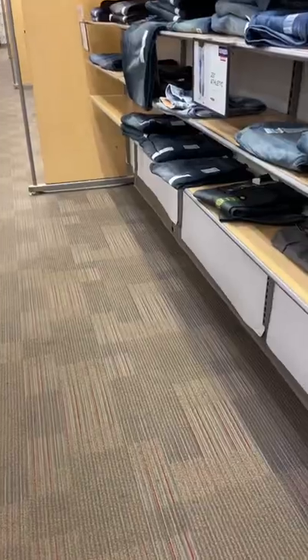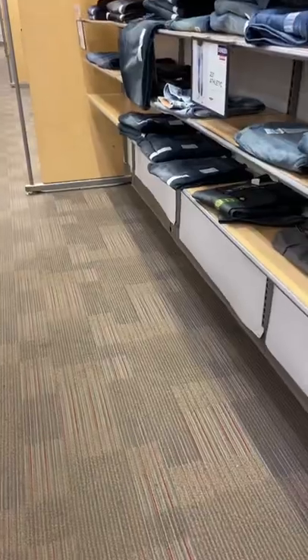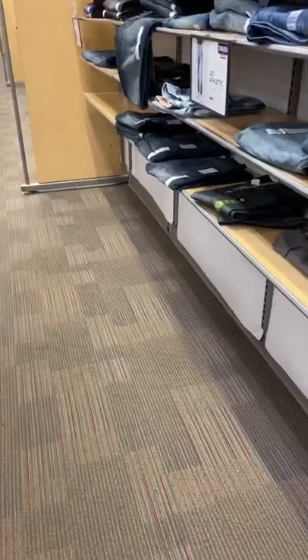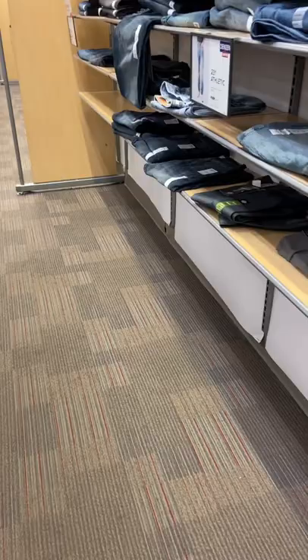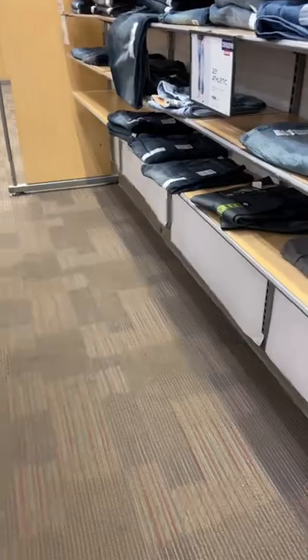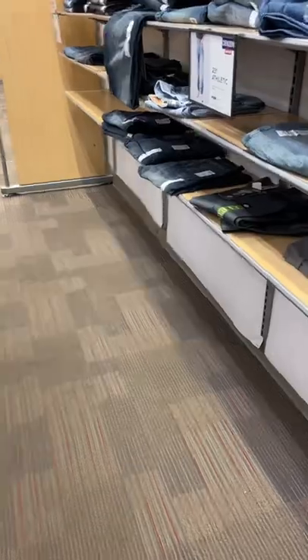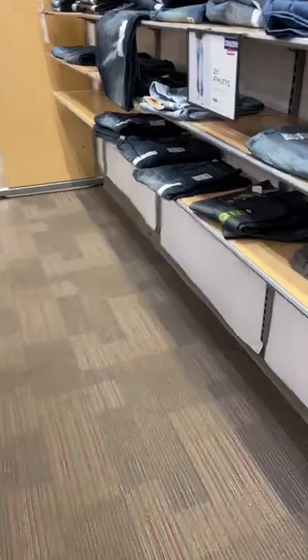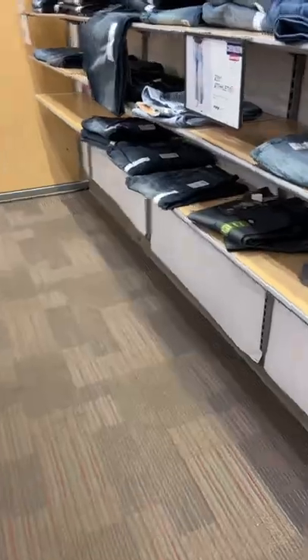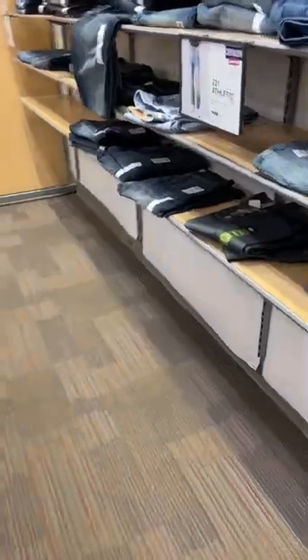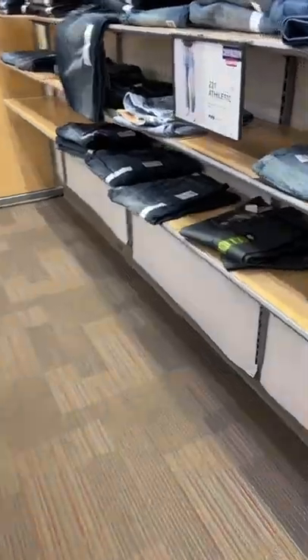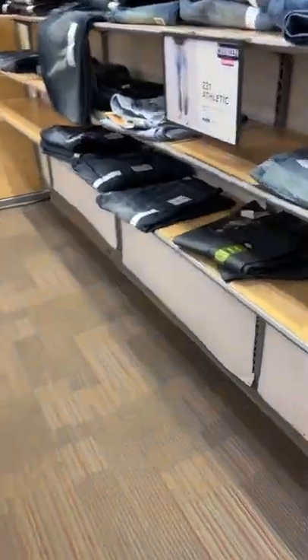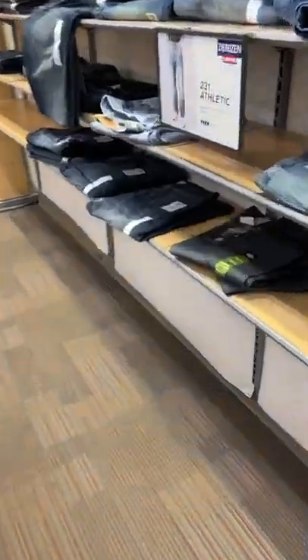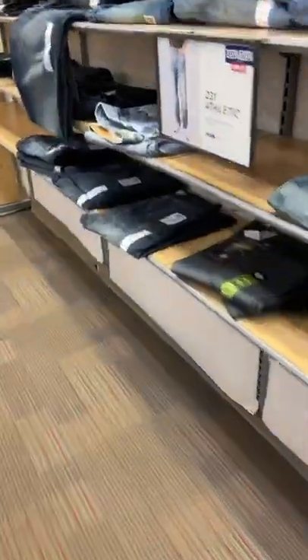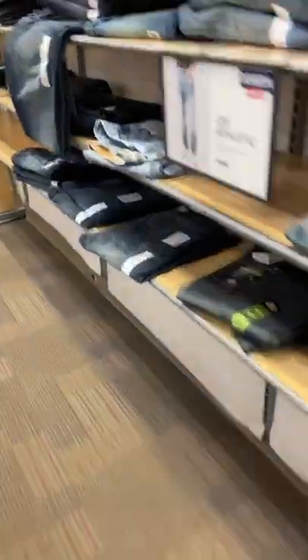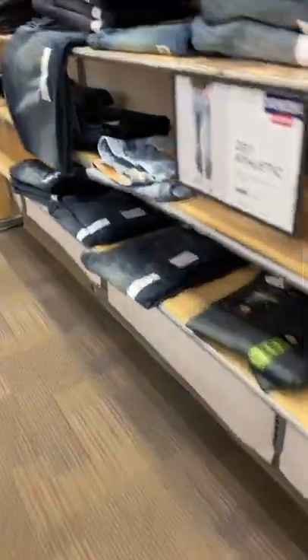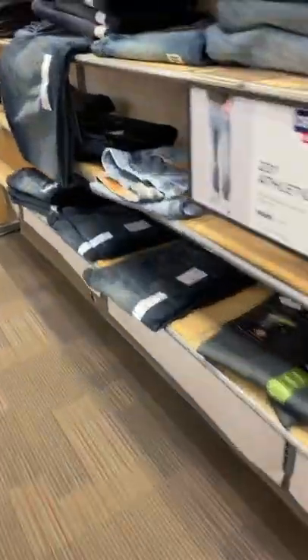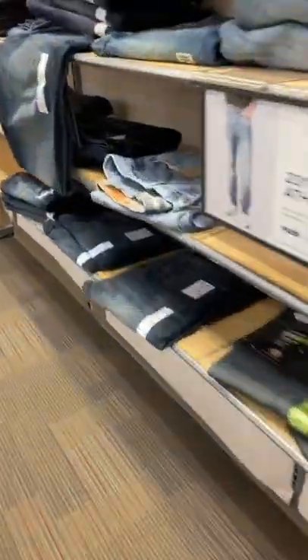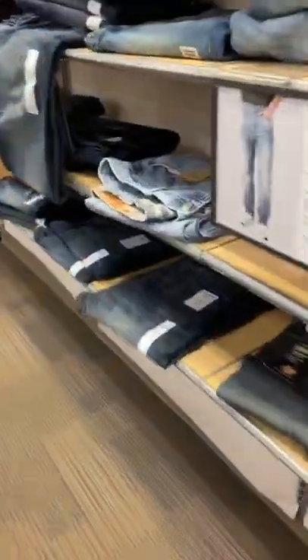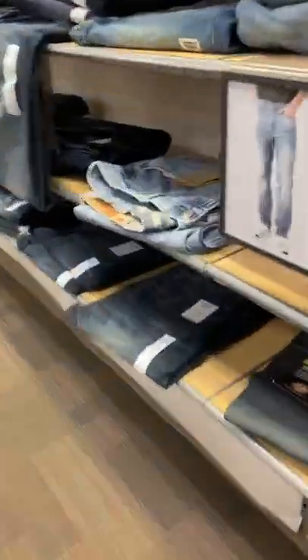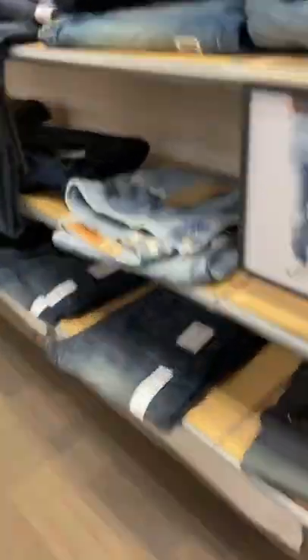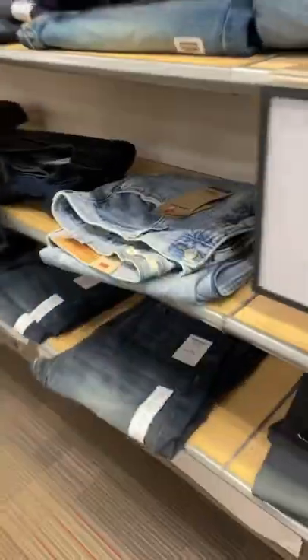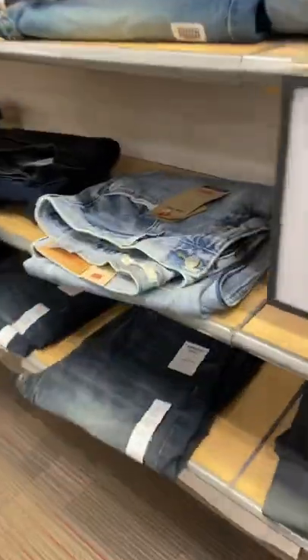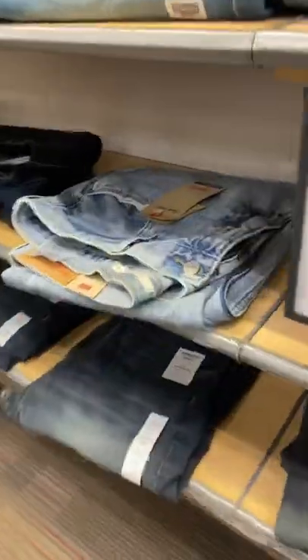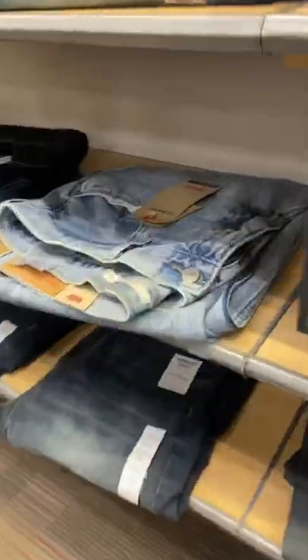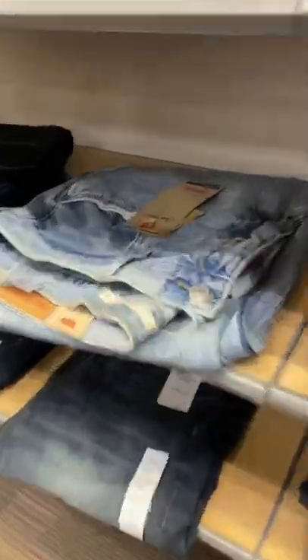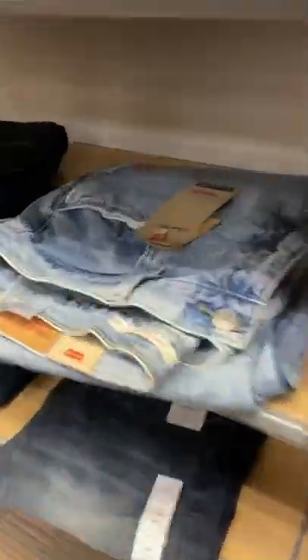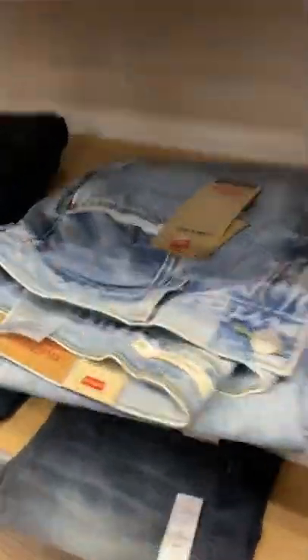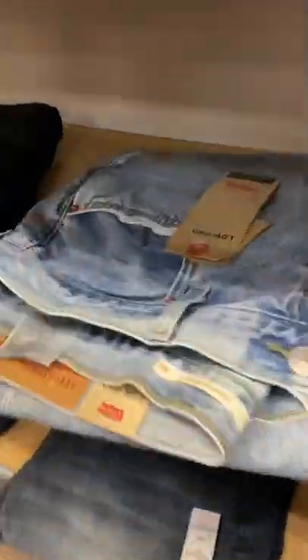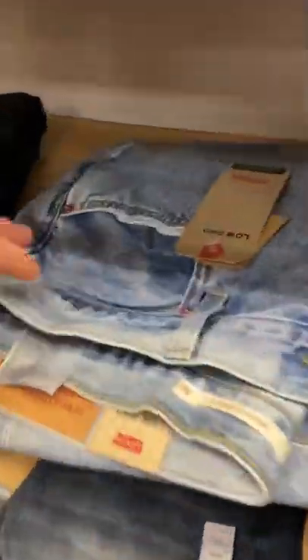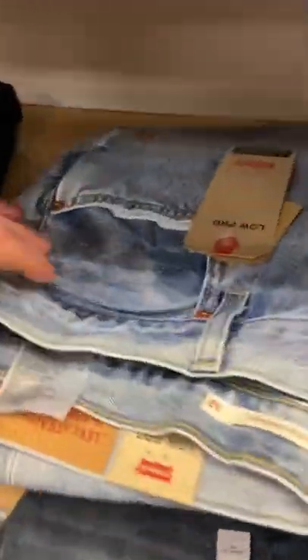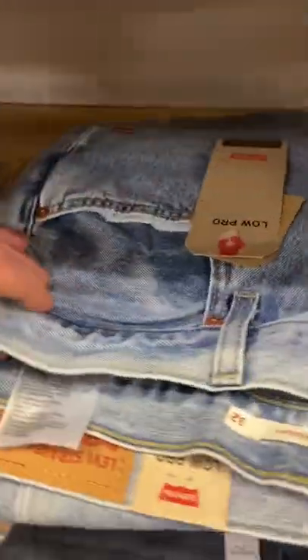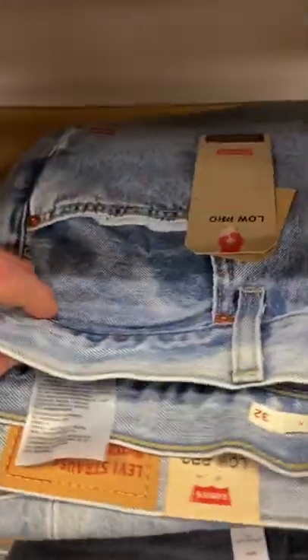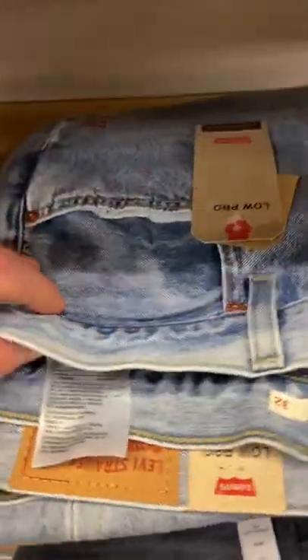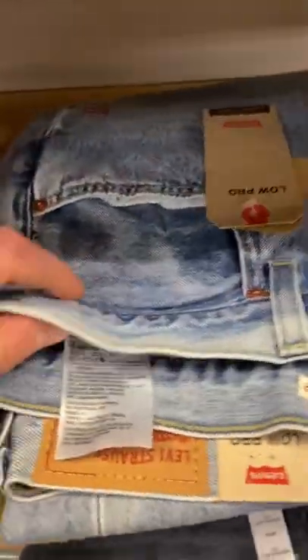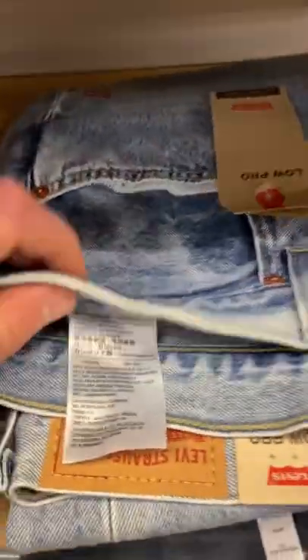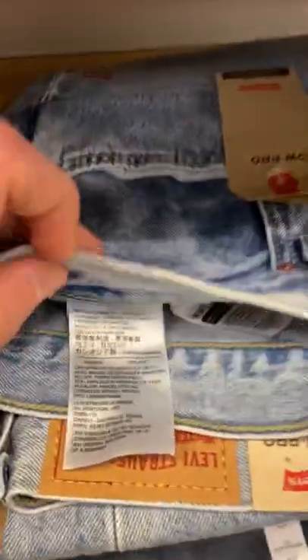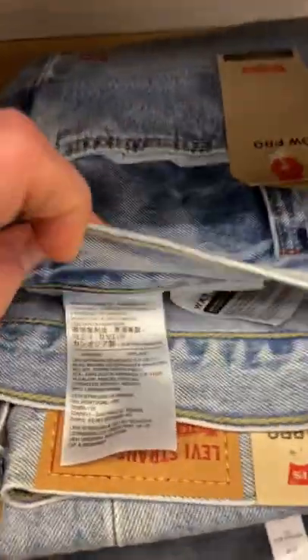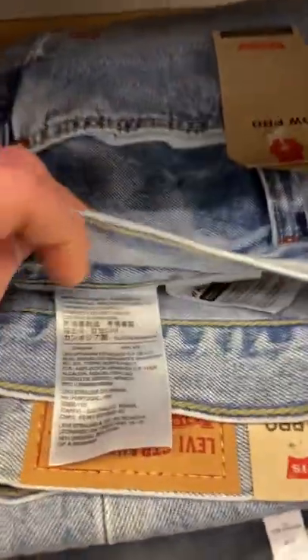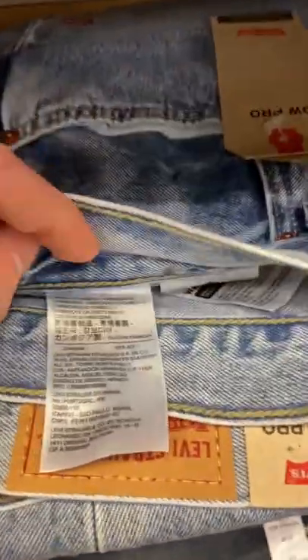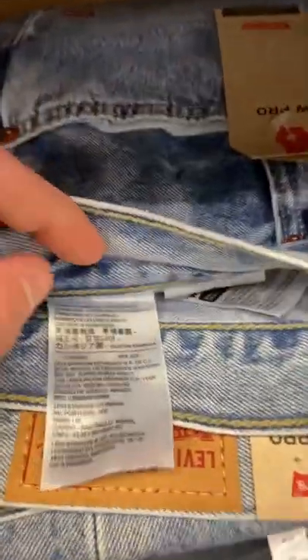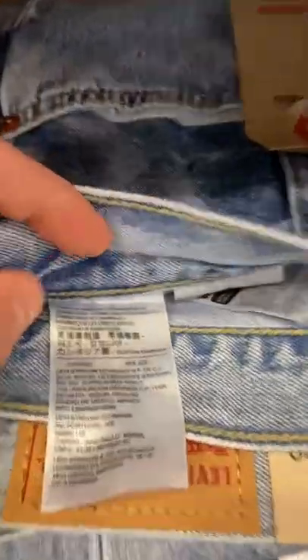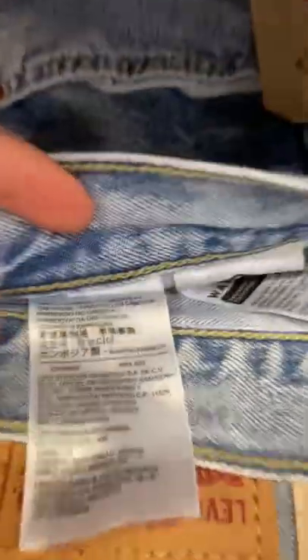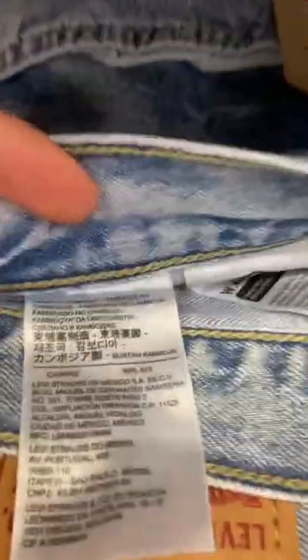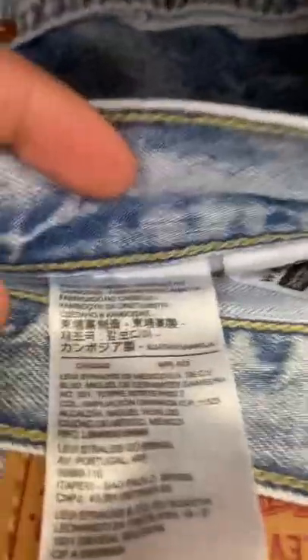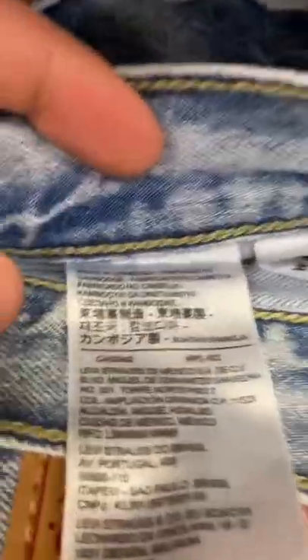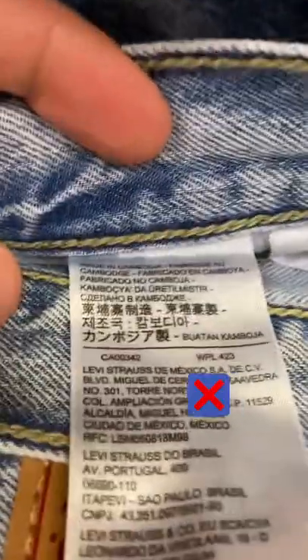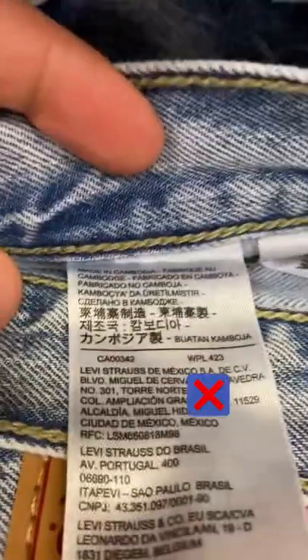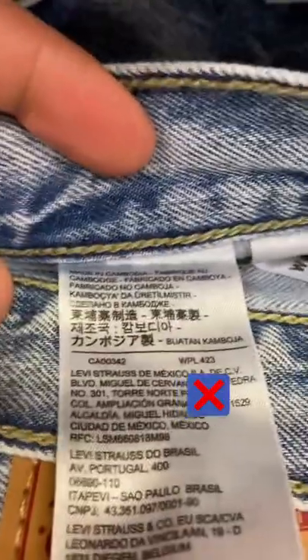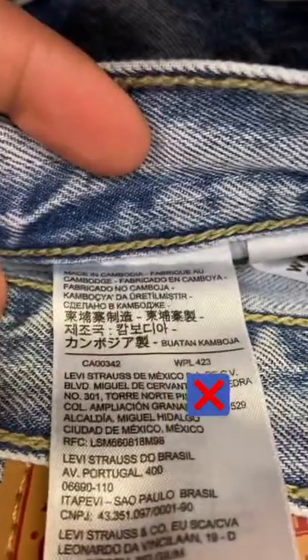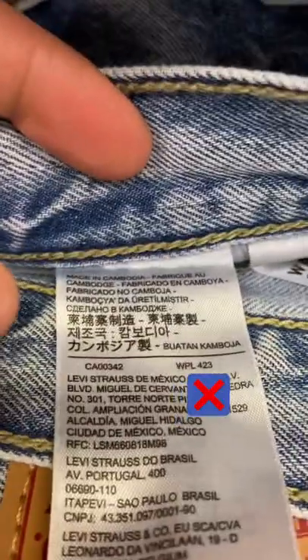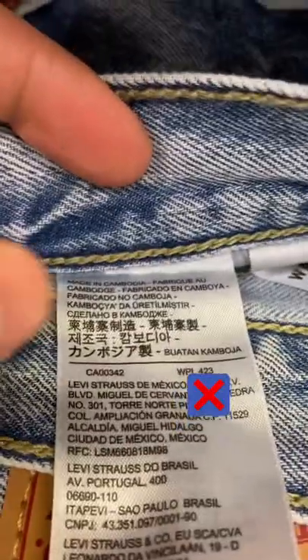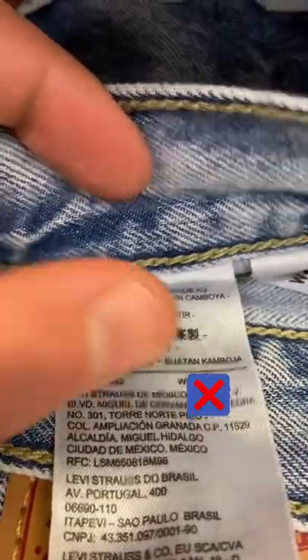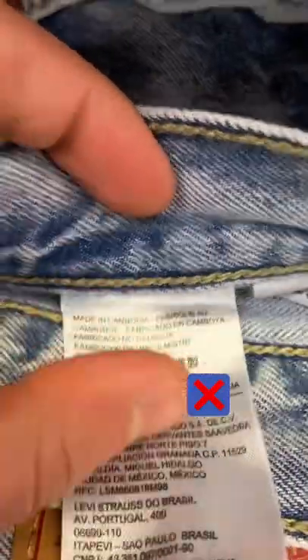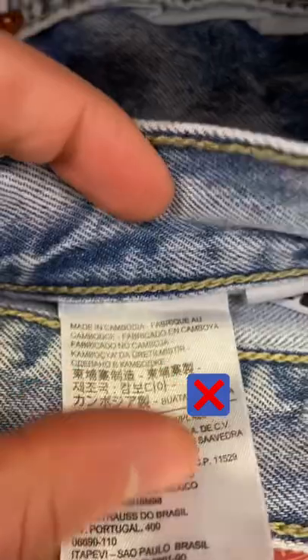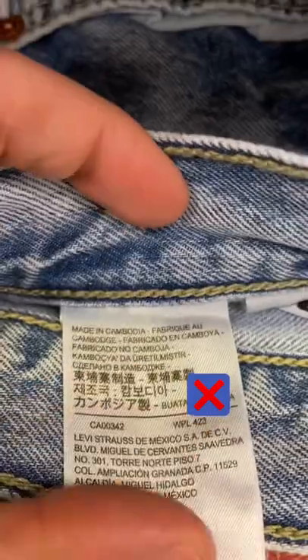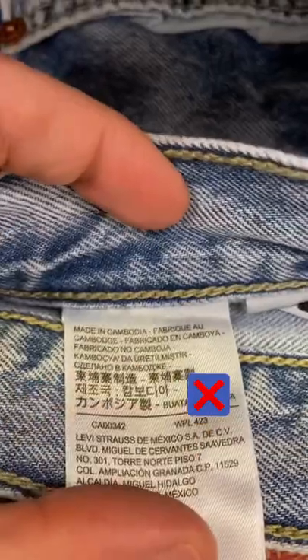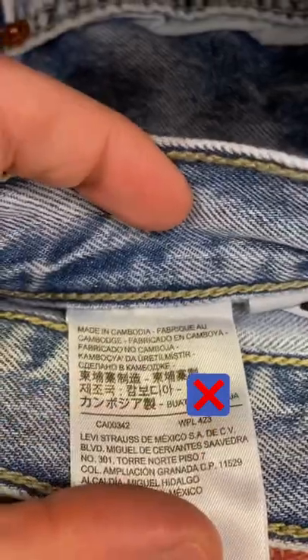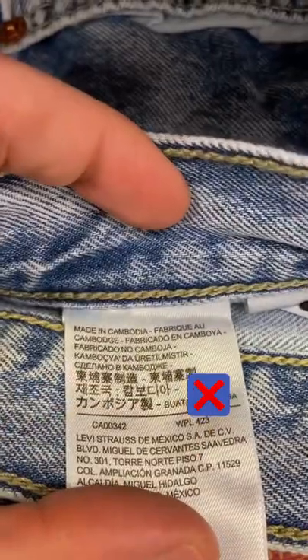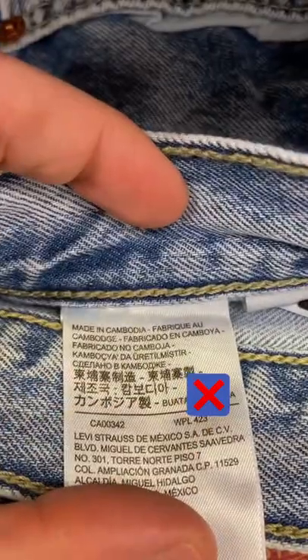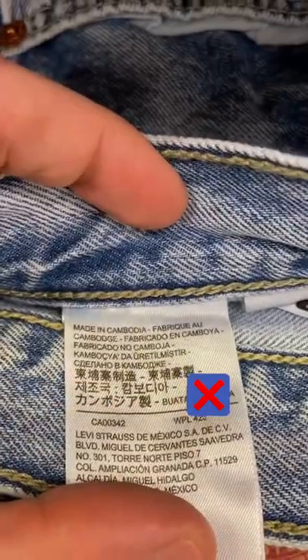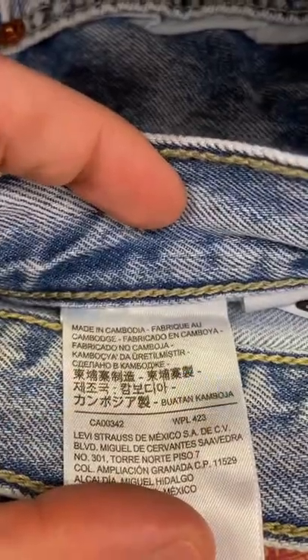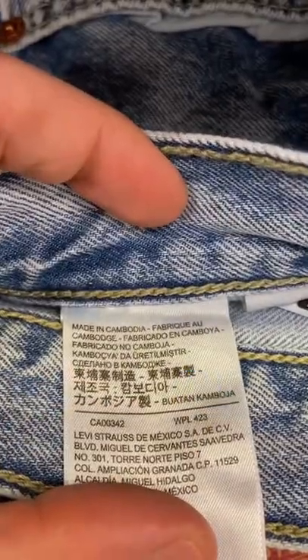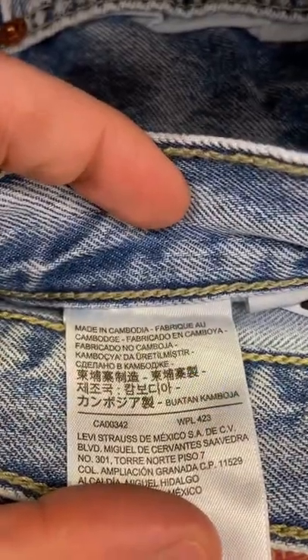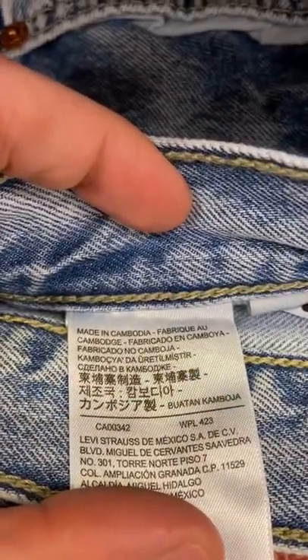Alright, let's start off with some of their light wash jeans. As you can see, these are made in Cambodia.